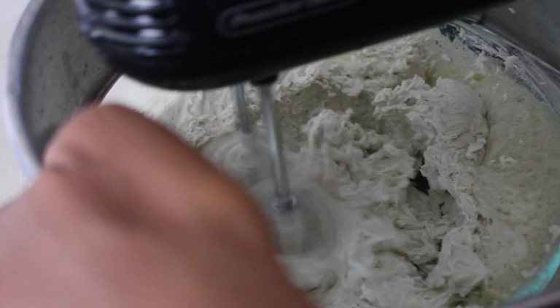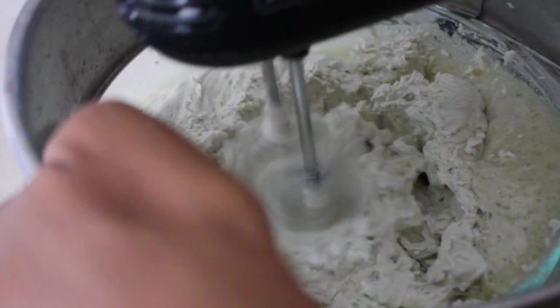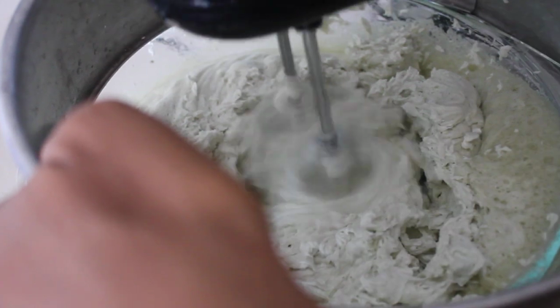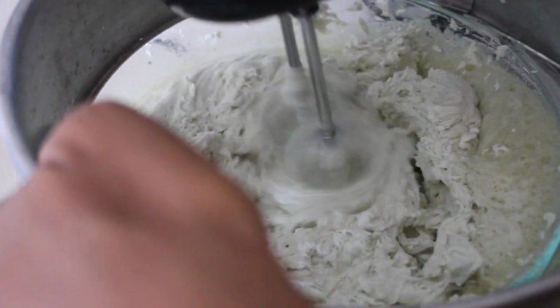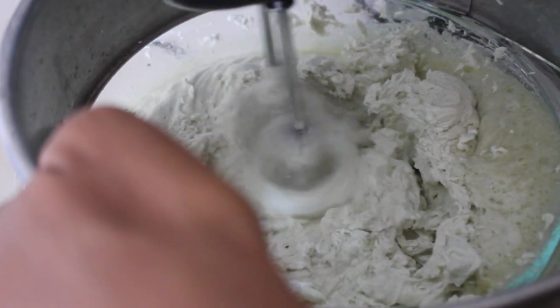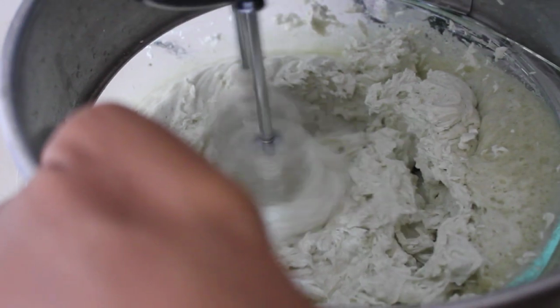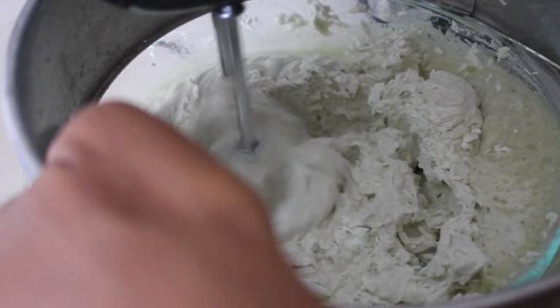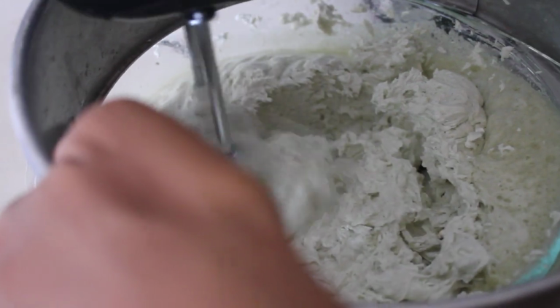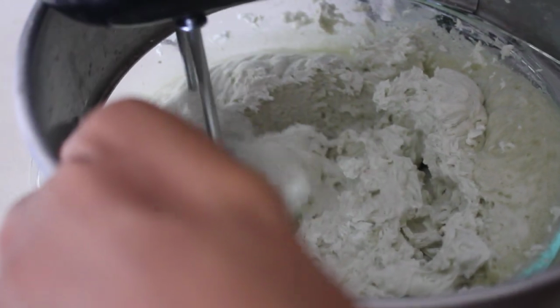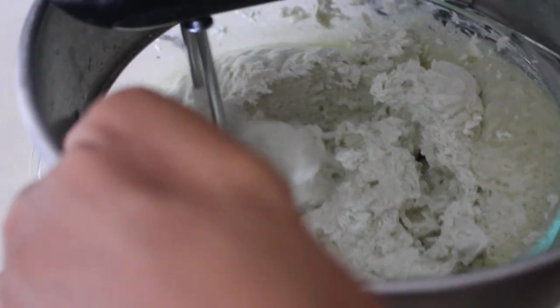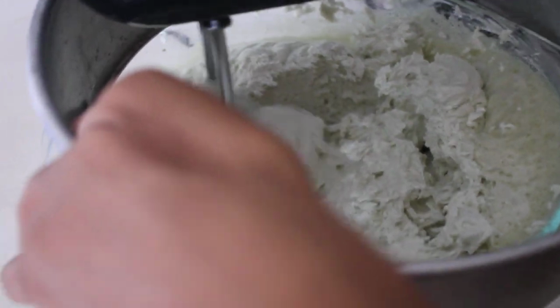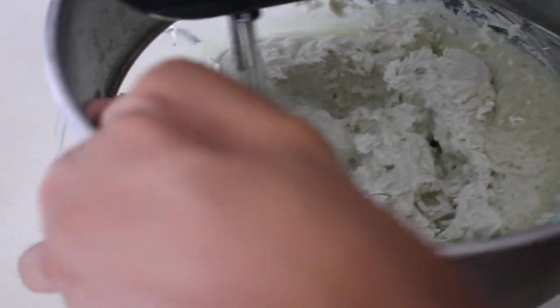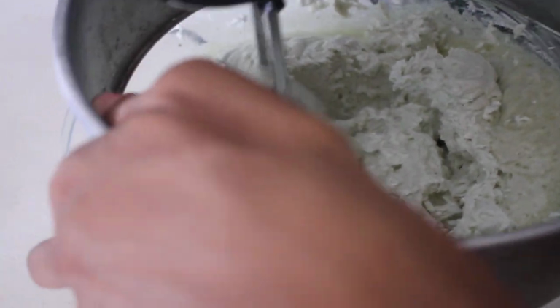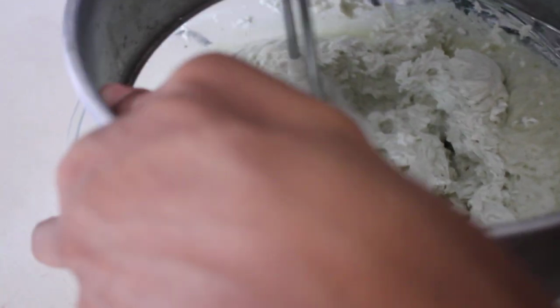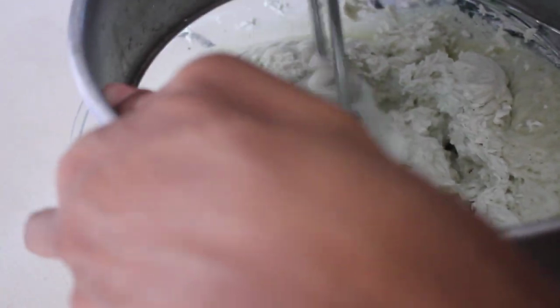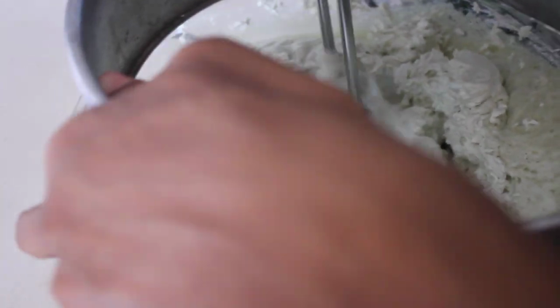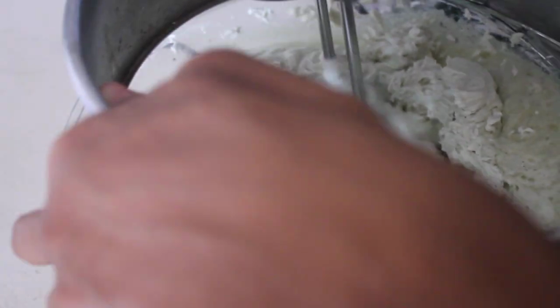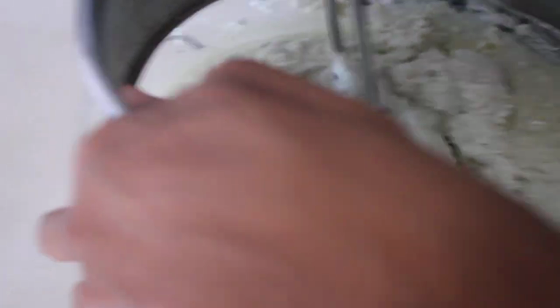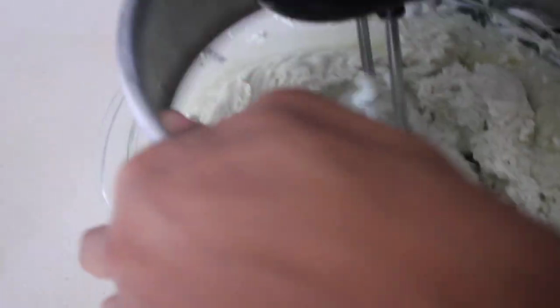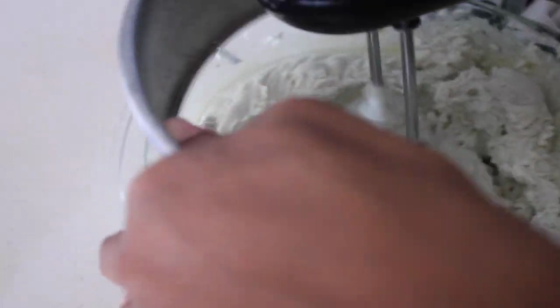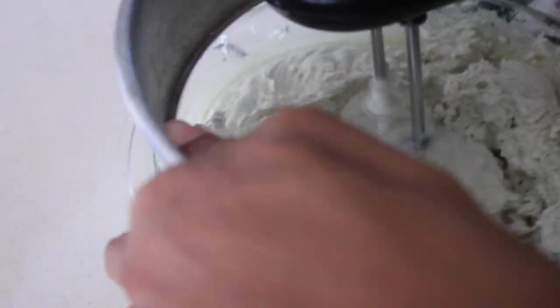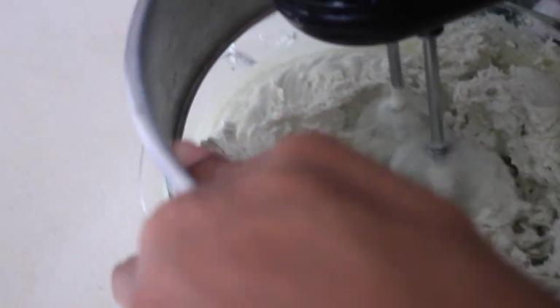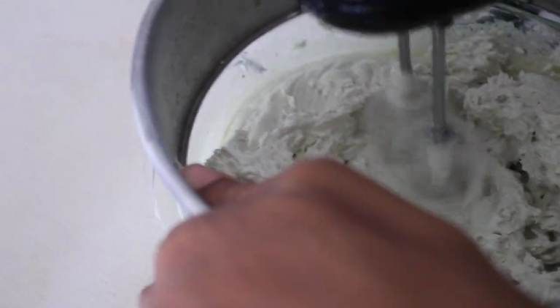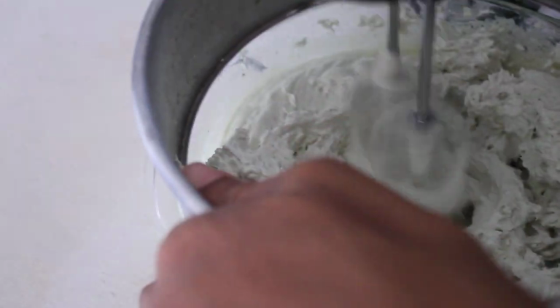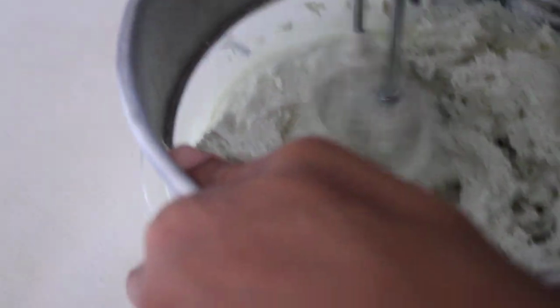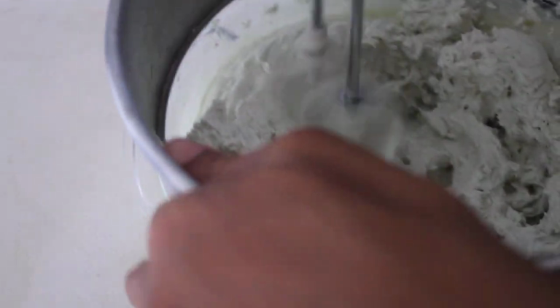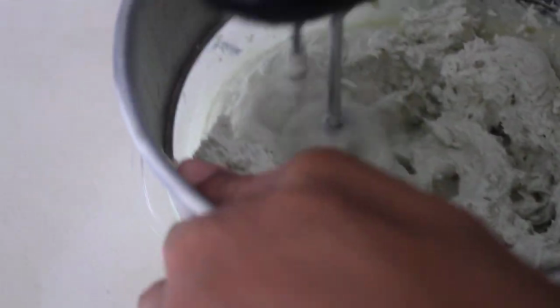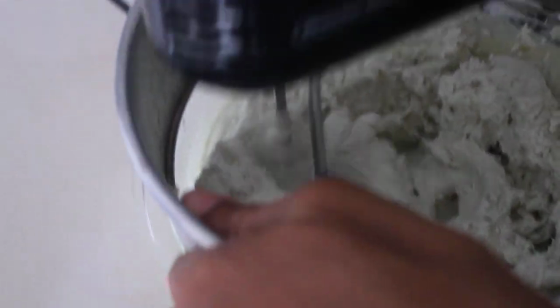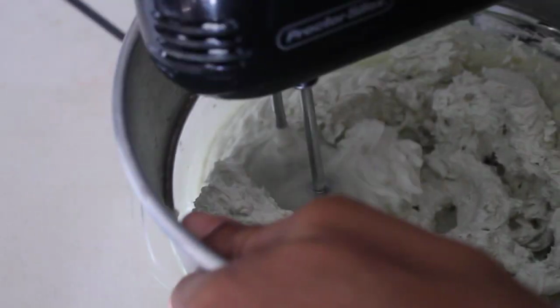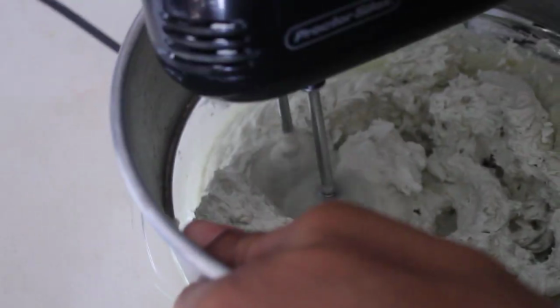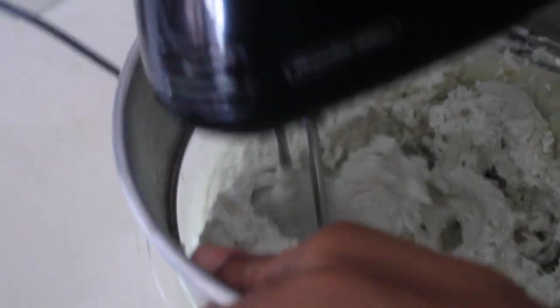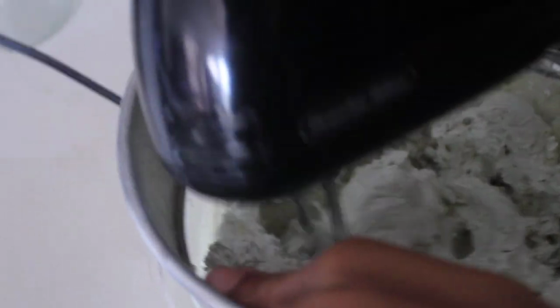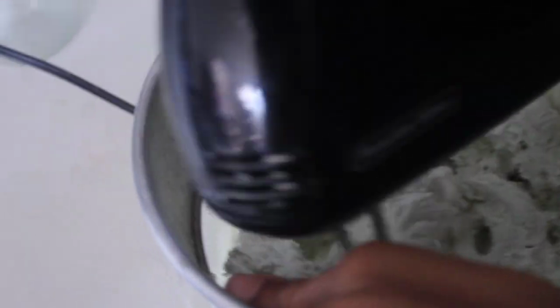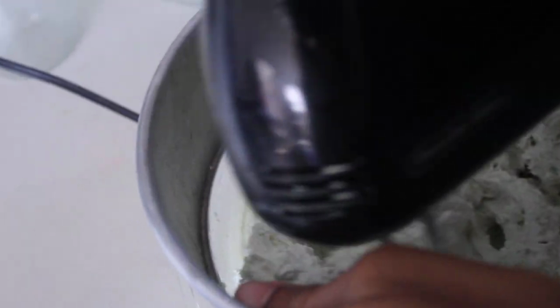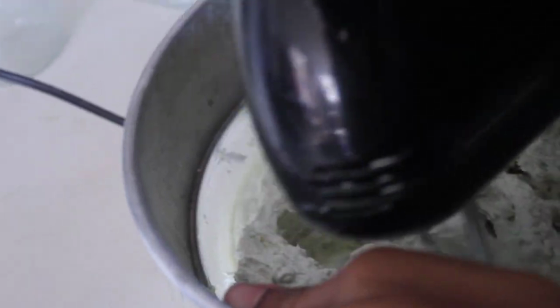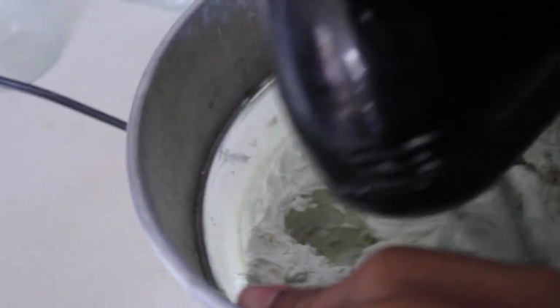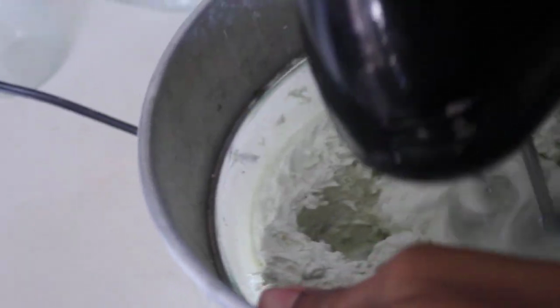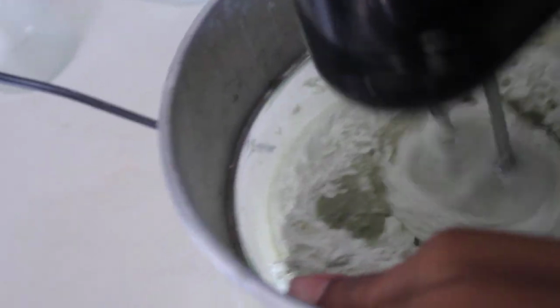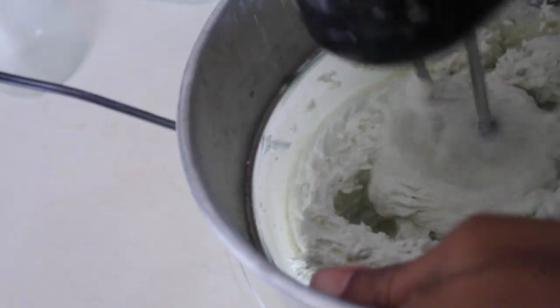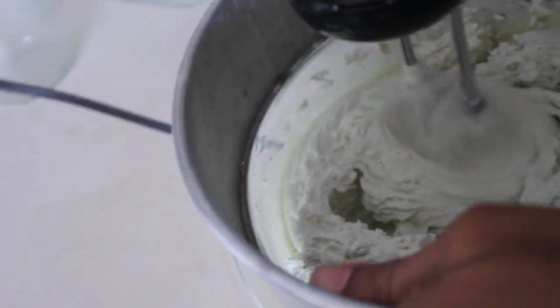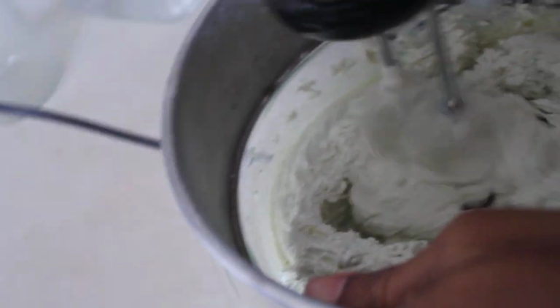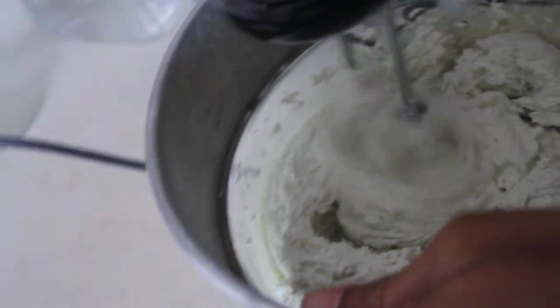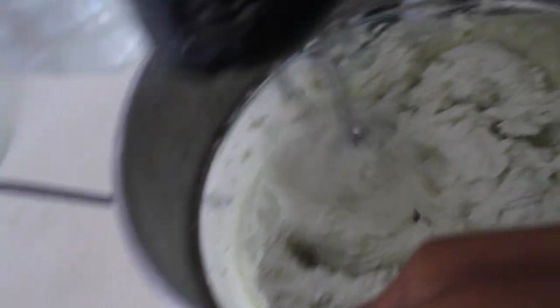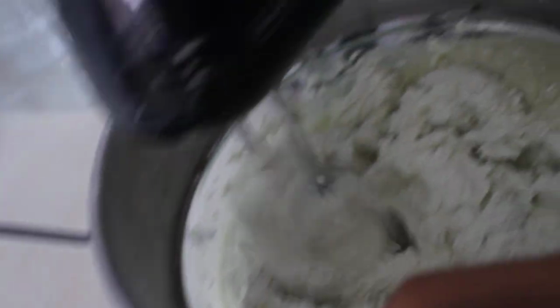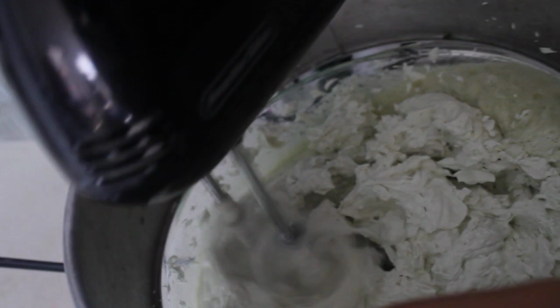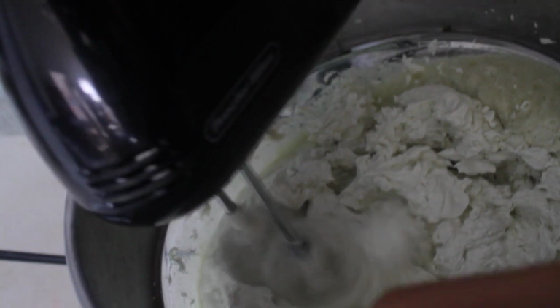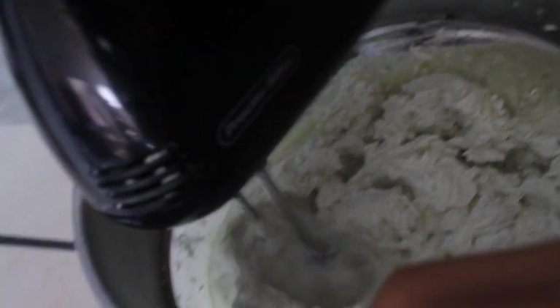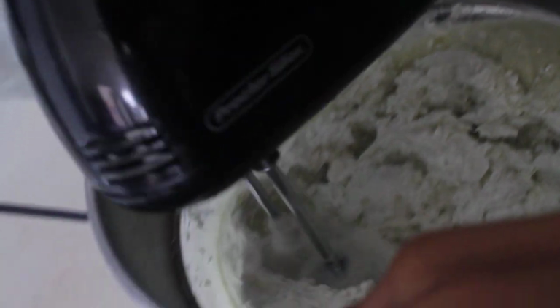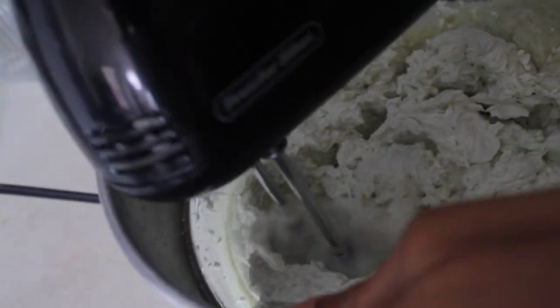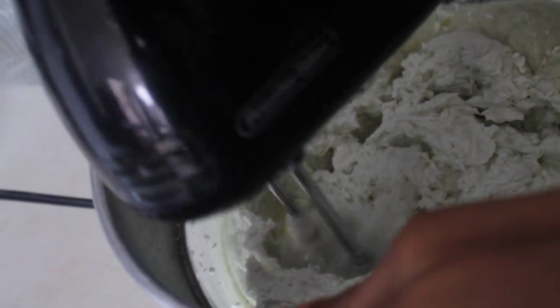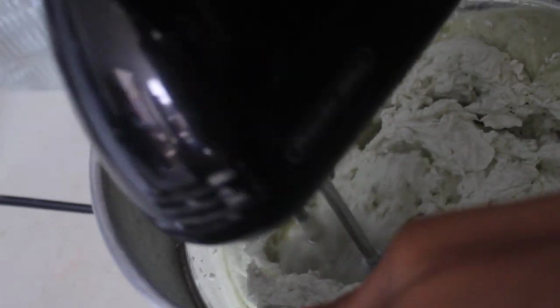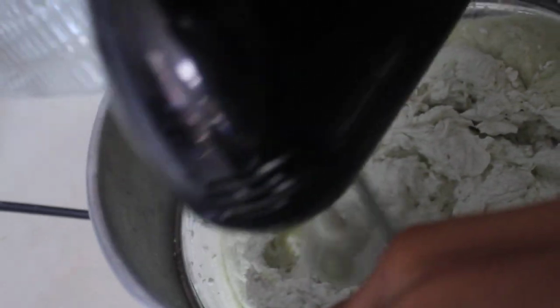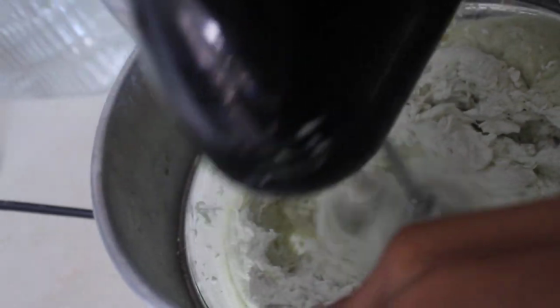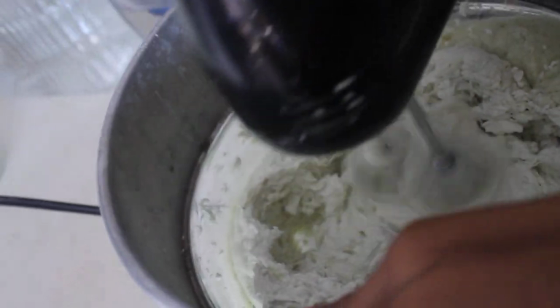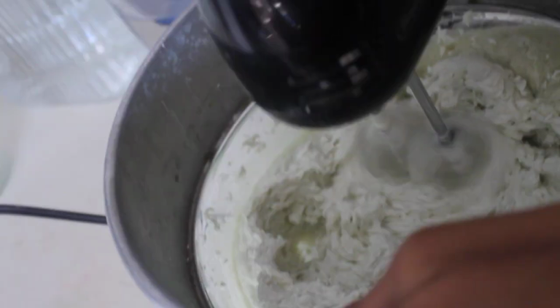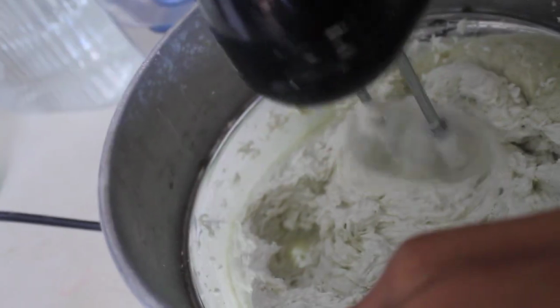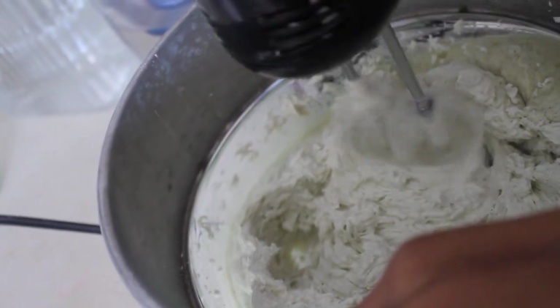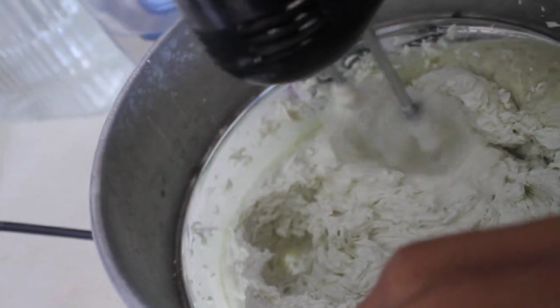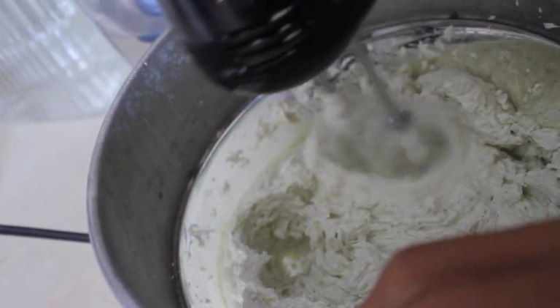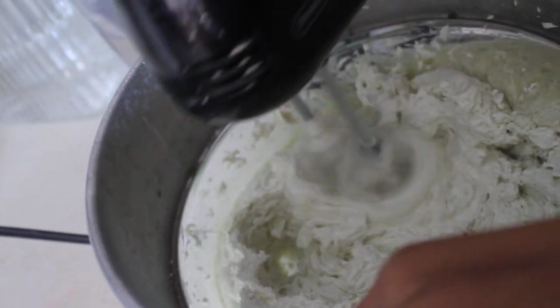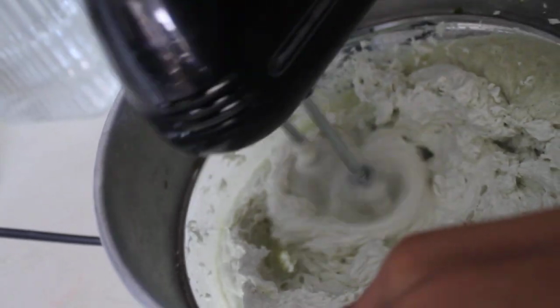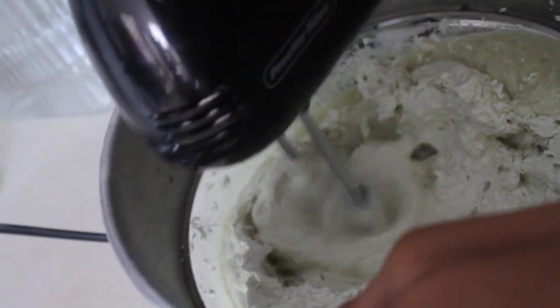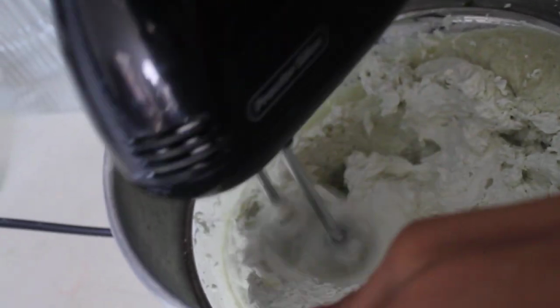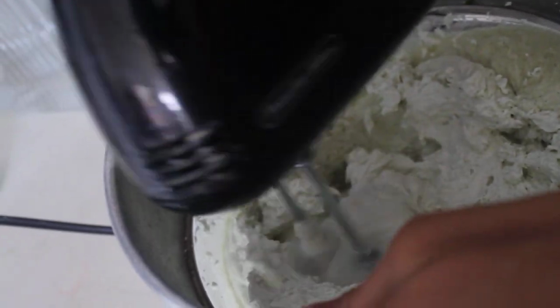I'm whipping it up some more so it can get a little softer. Then I'll add the oil.